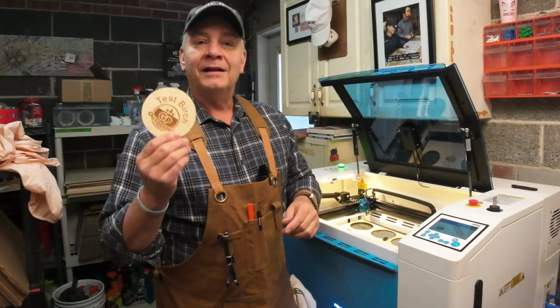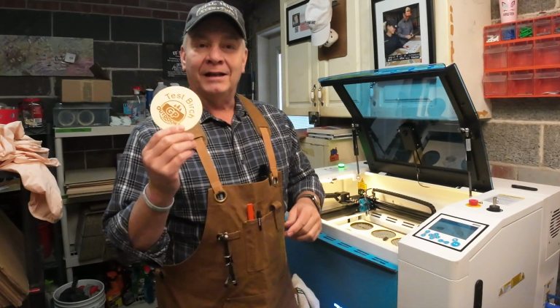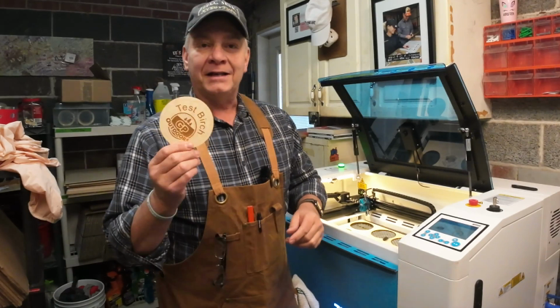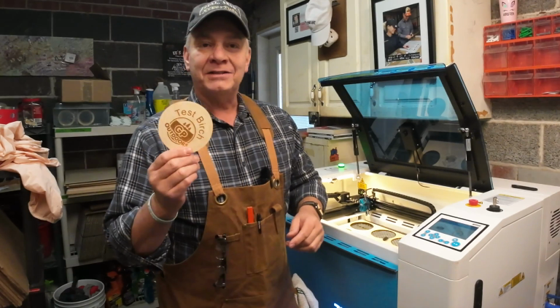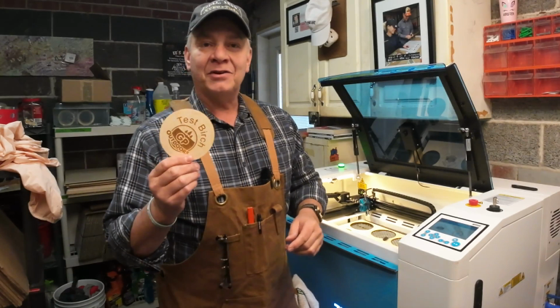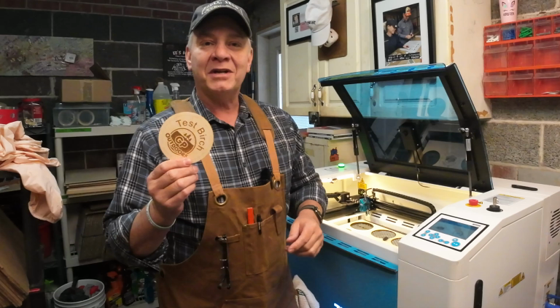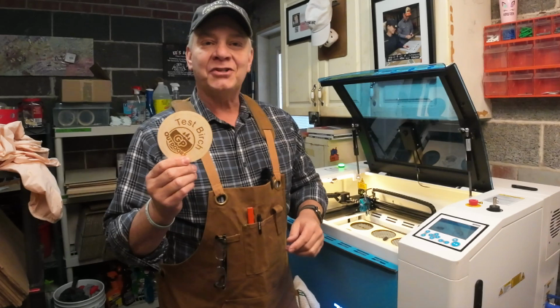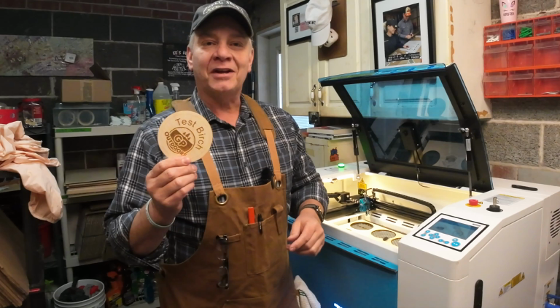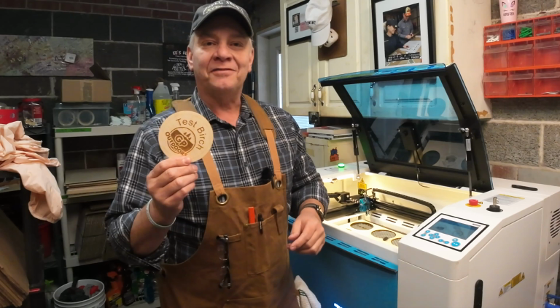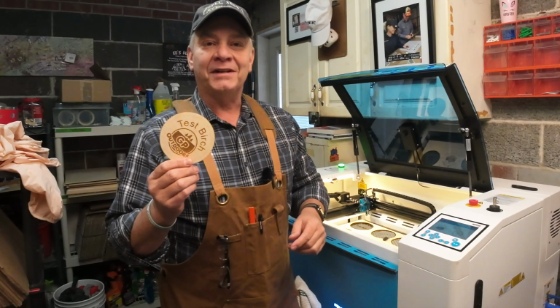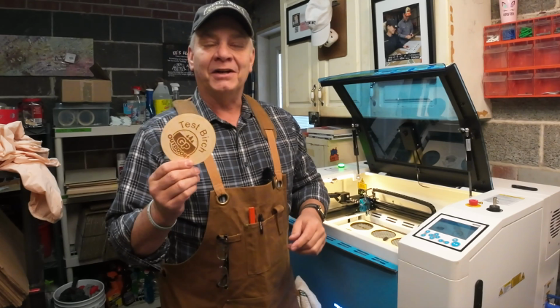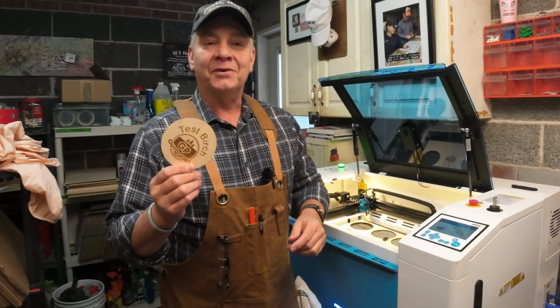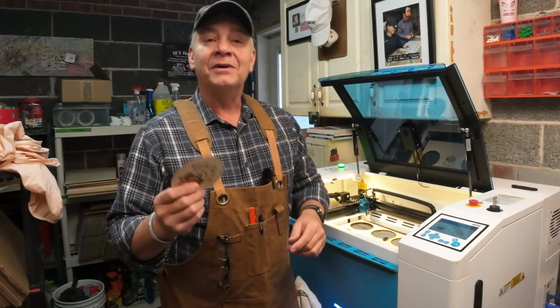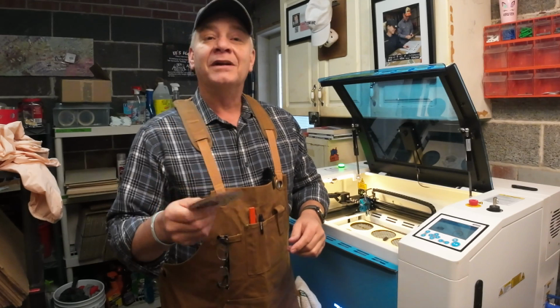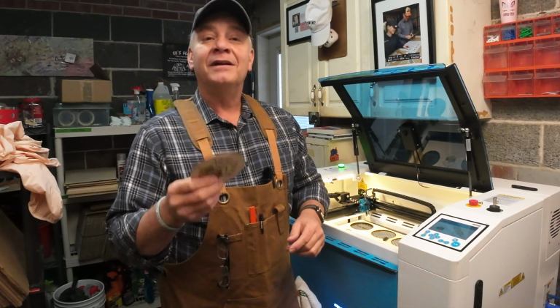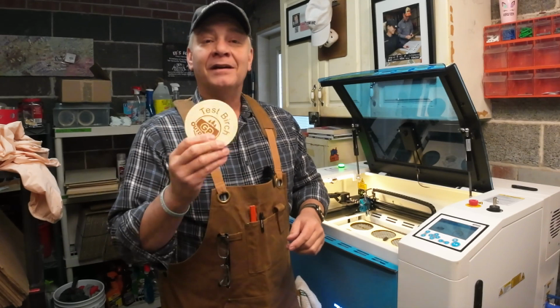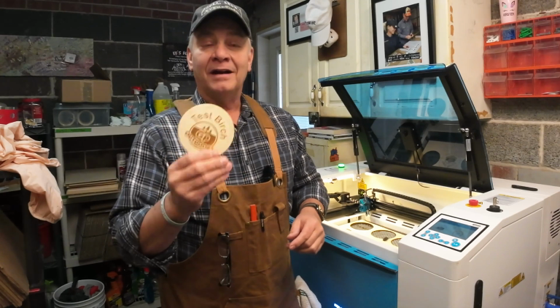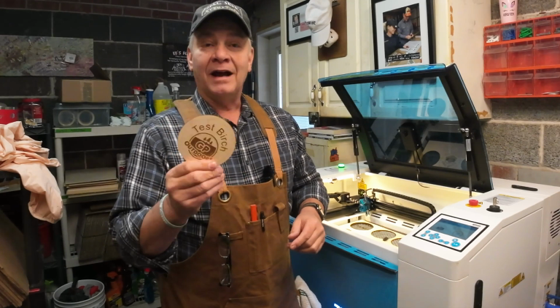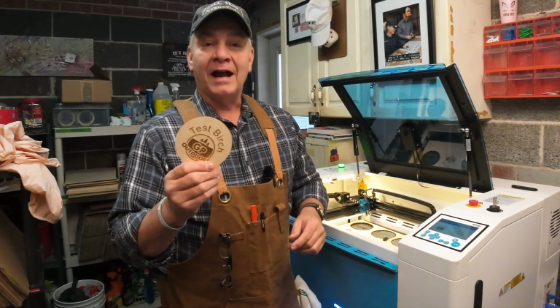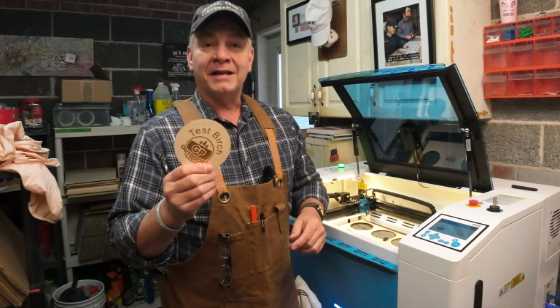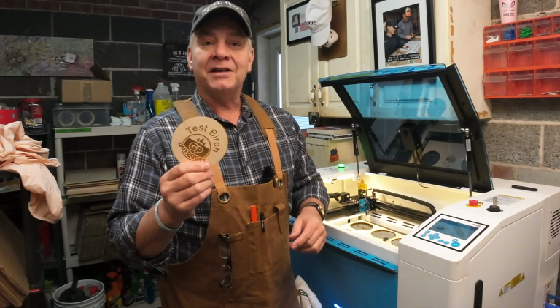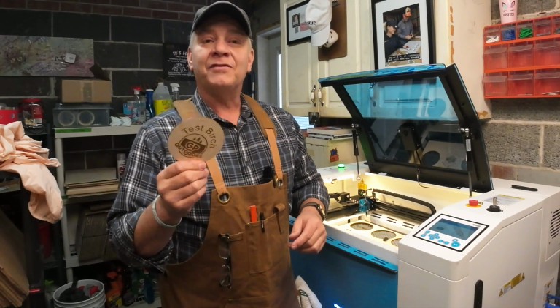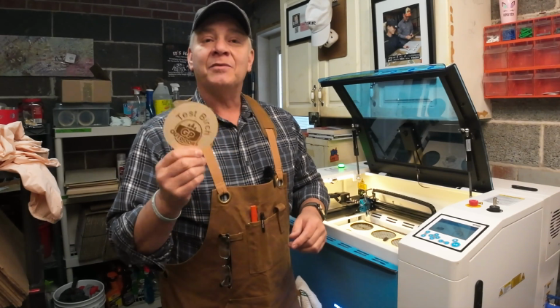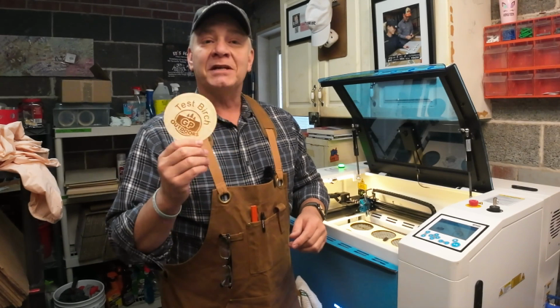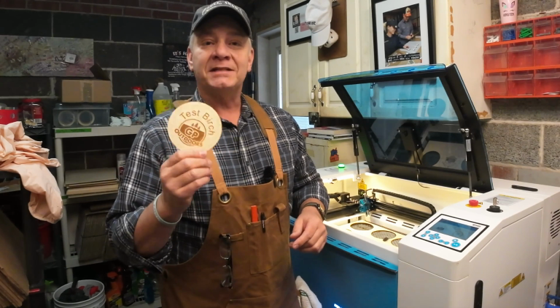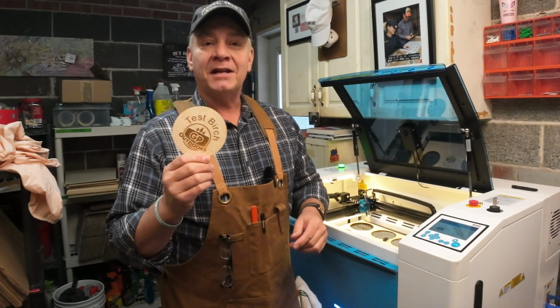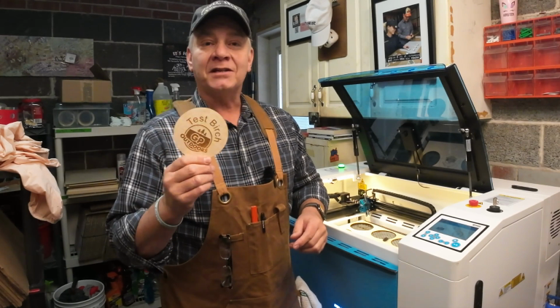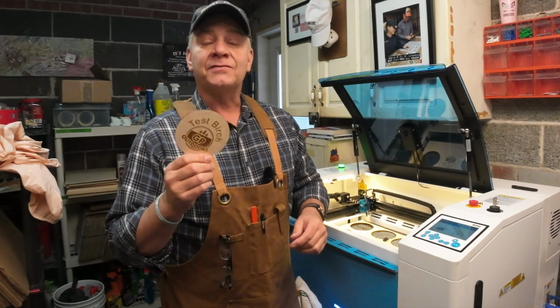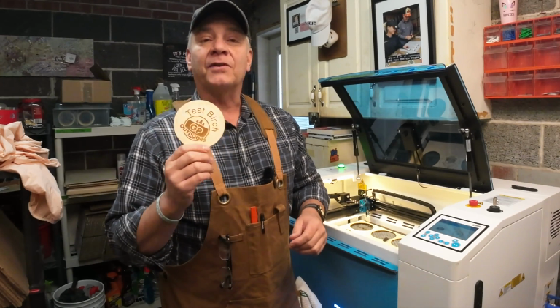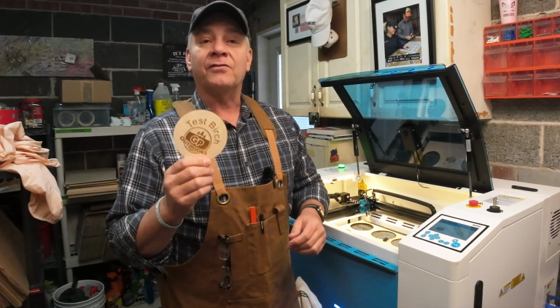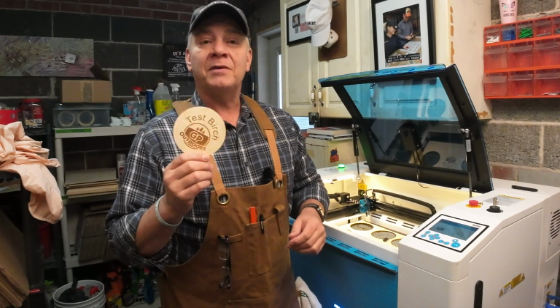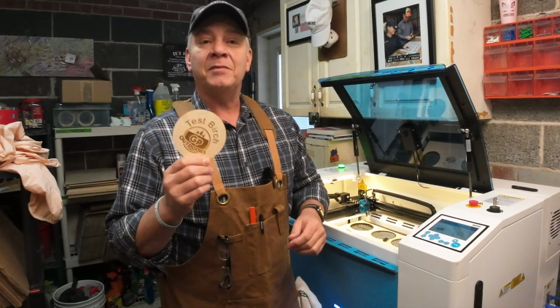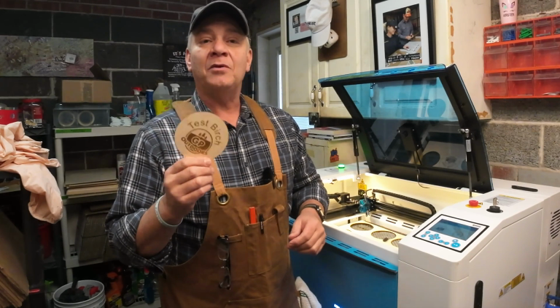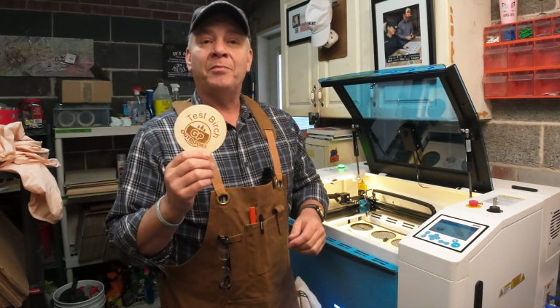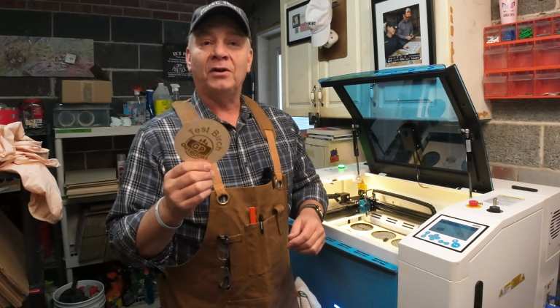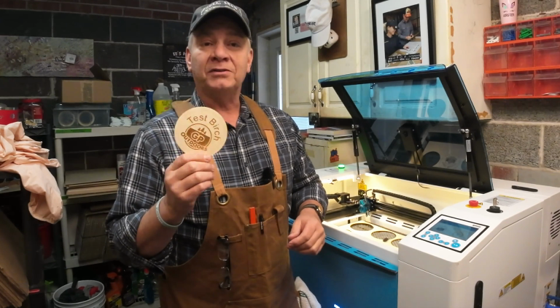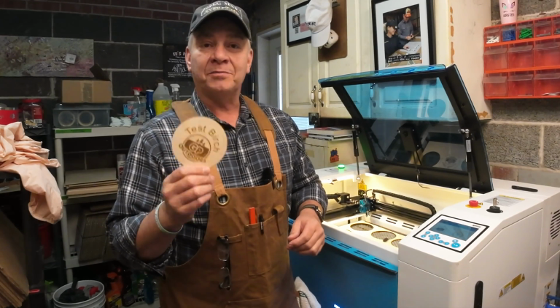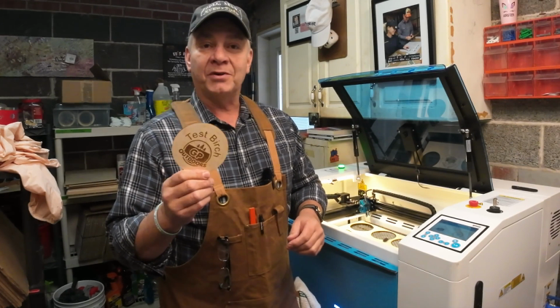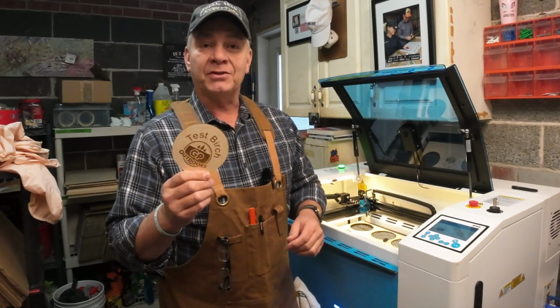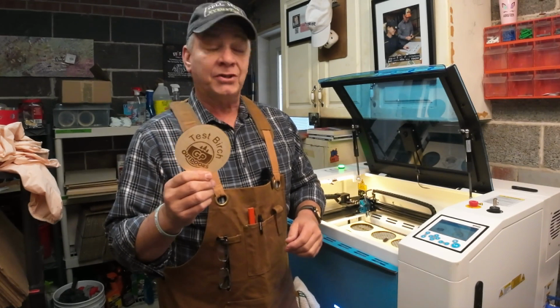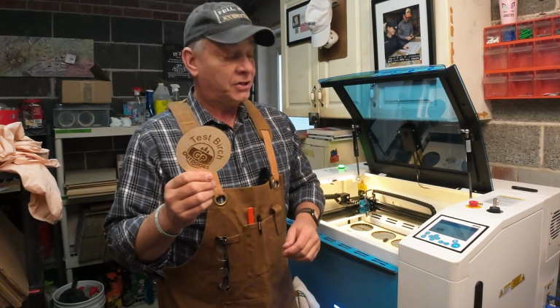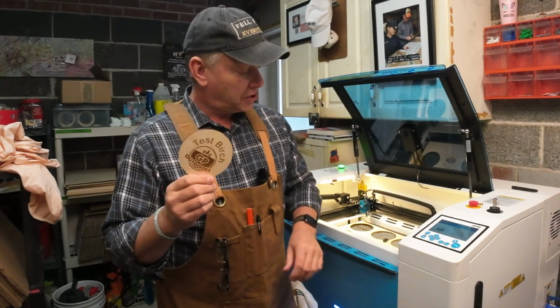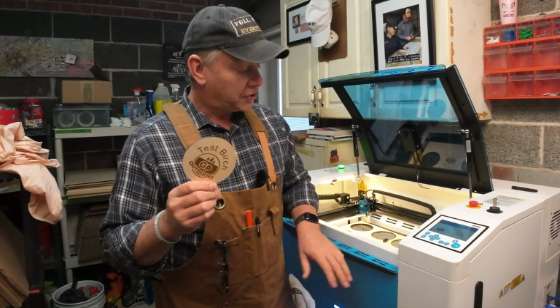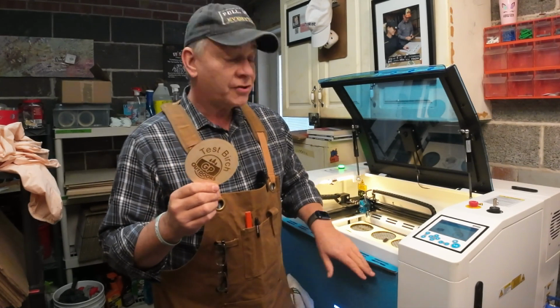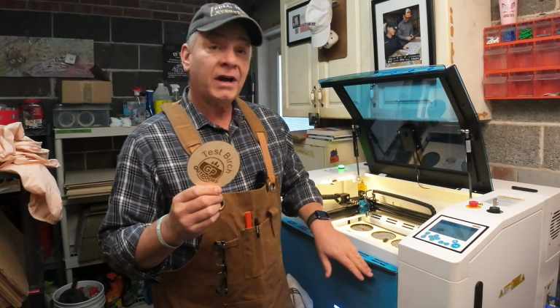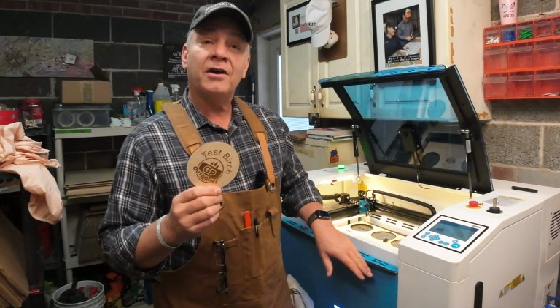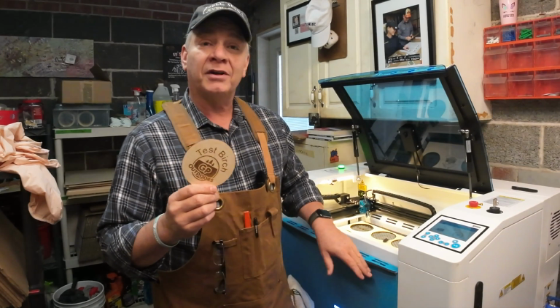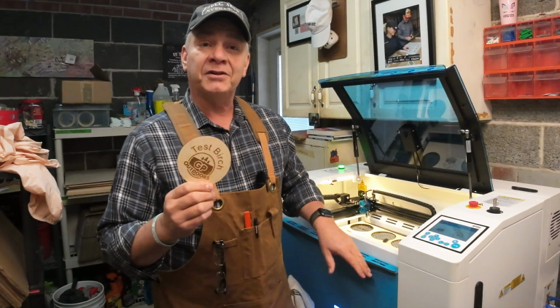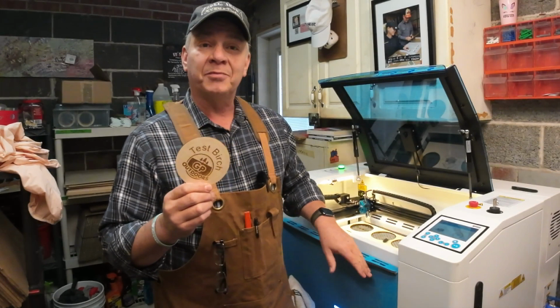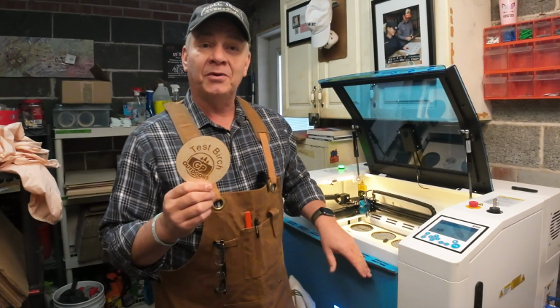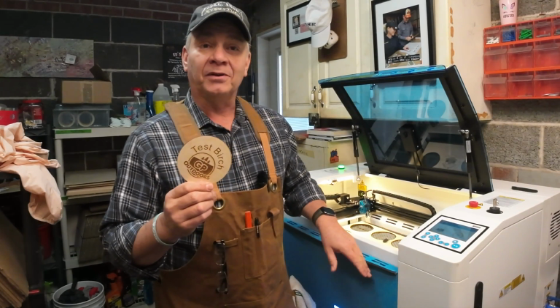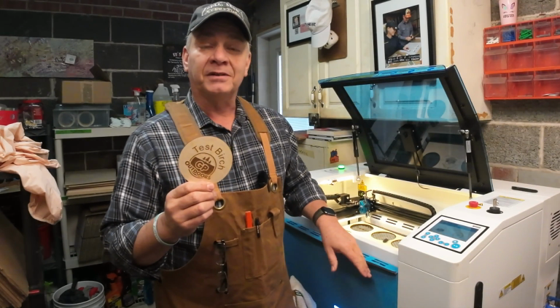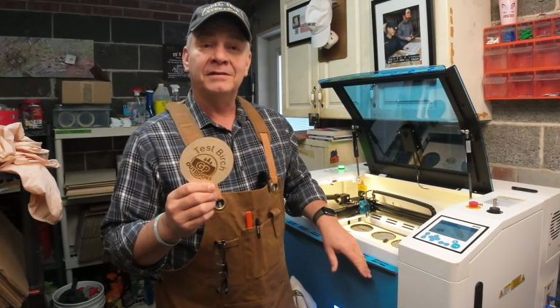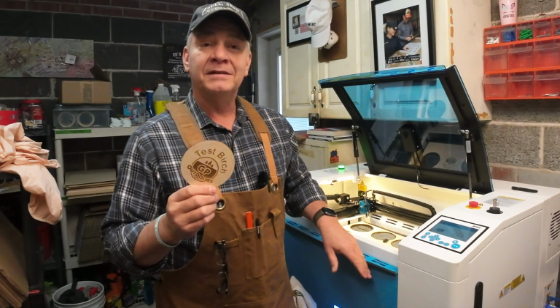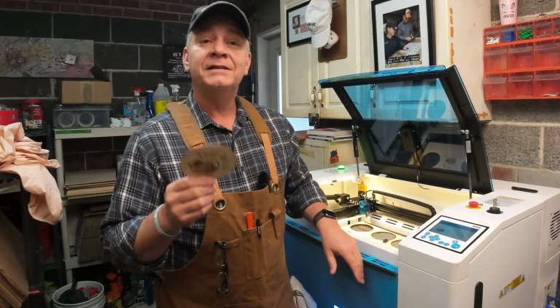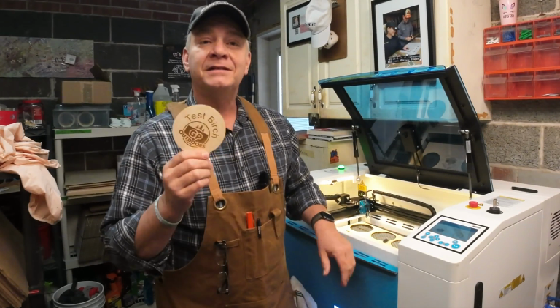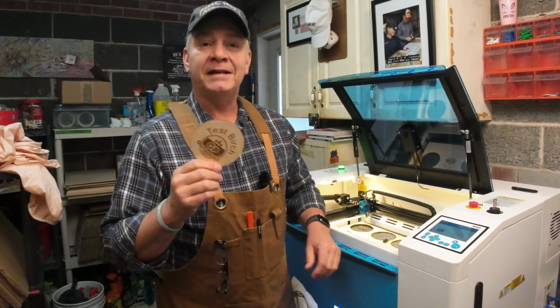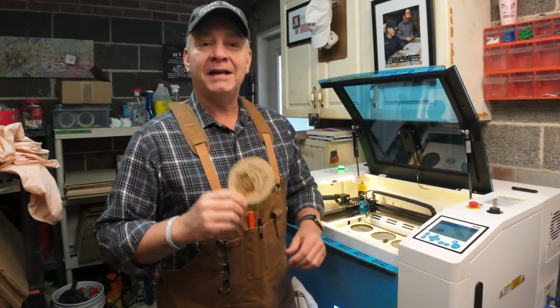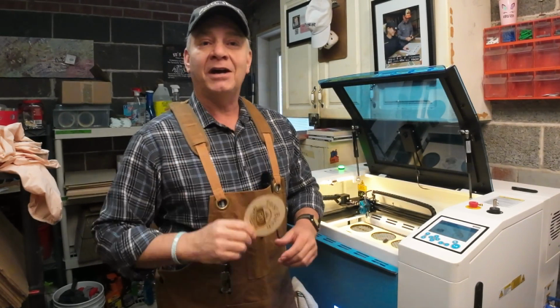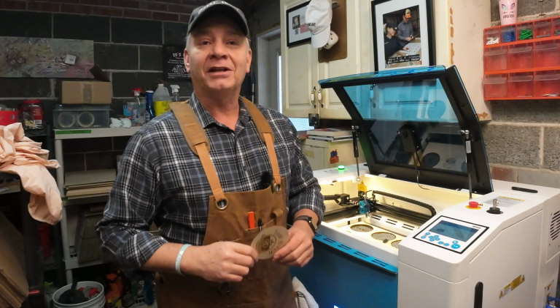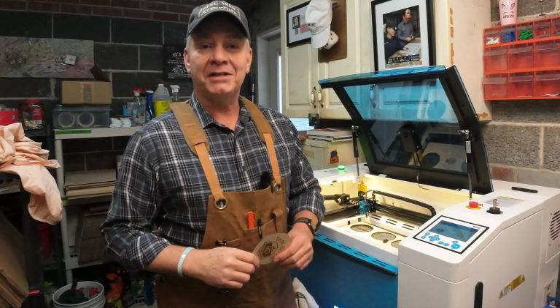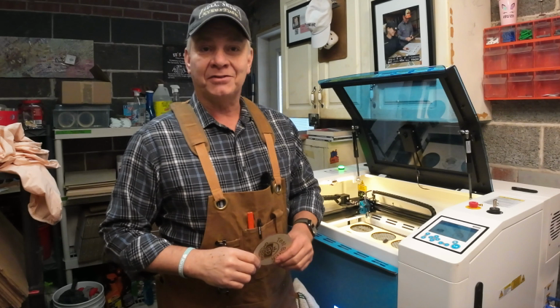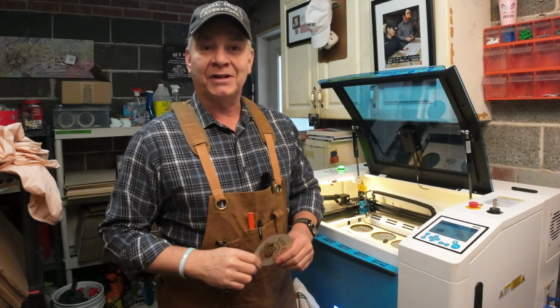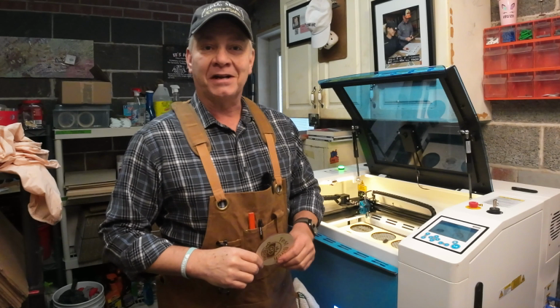It's a quick shot video. I'm going to give you my settings for 3mm Baltic Birch you can try out on your Bolt today on LaserNug.